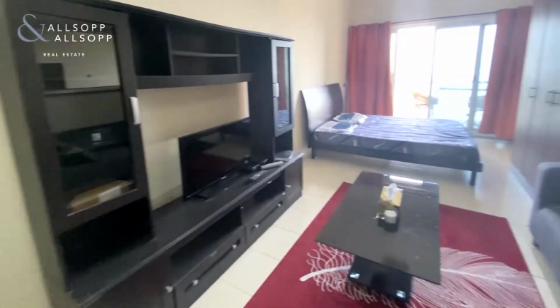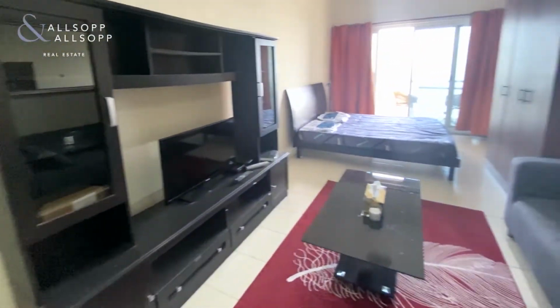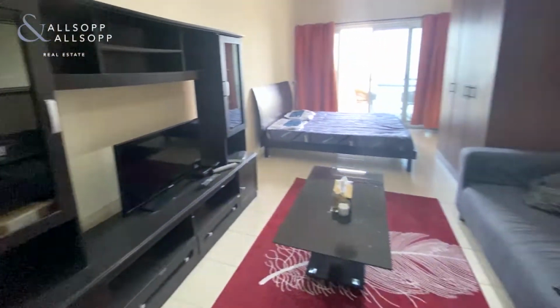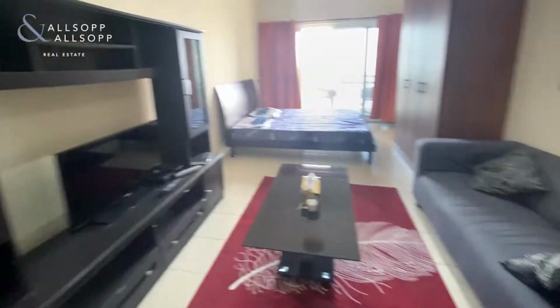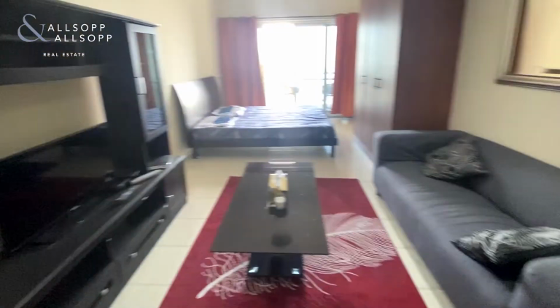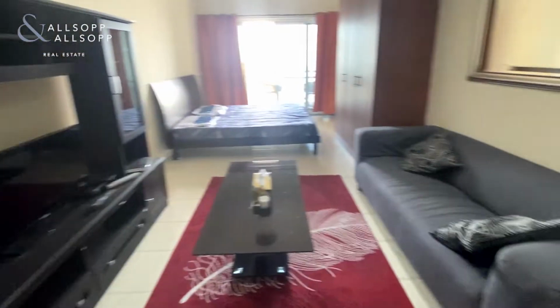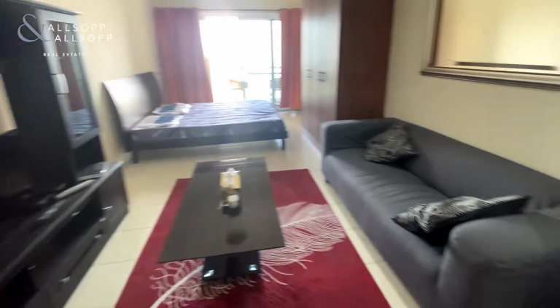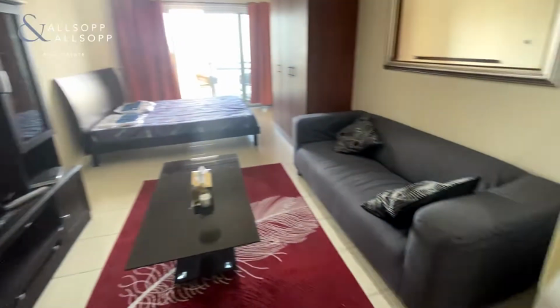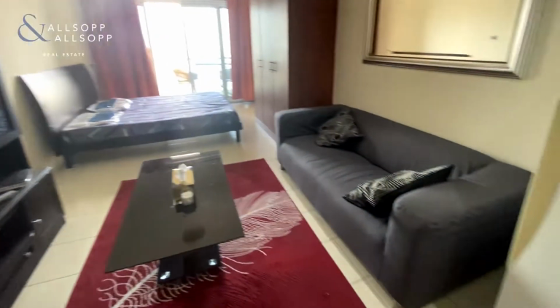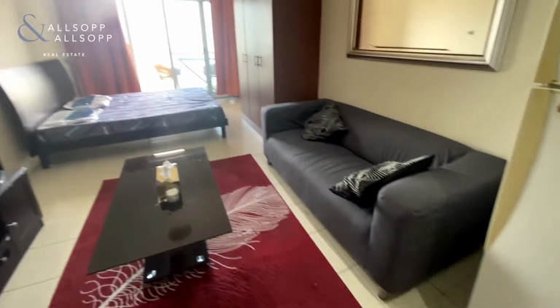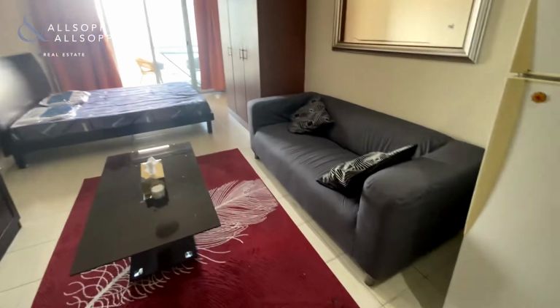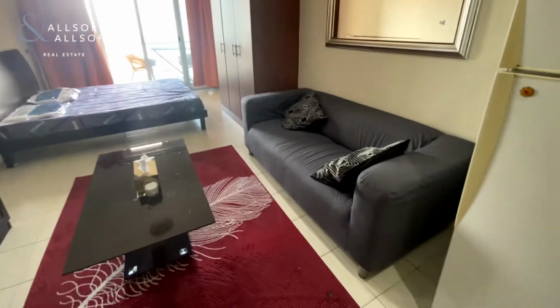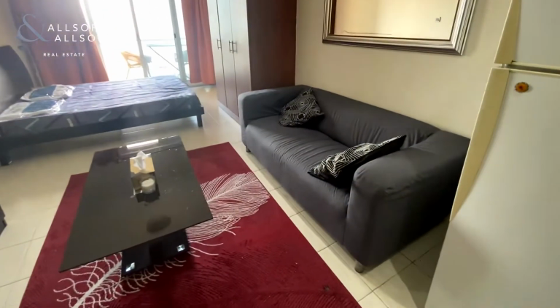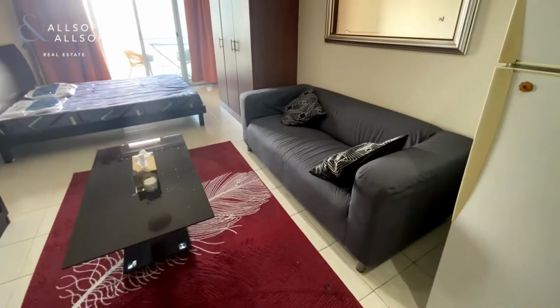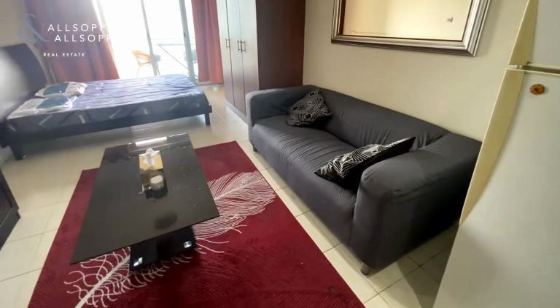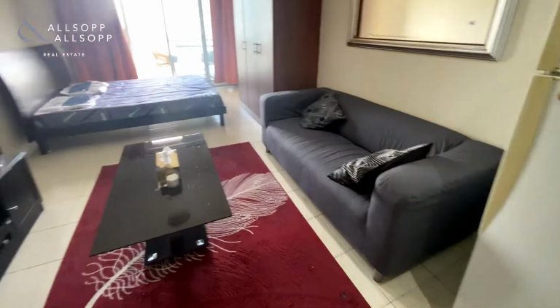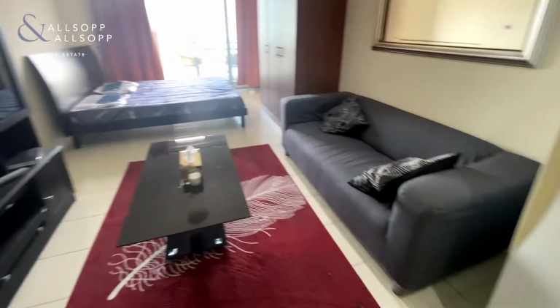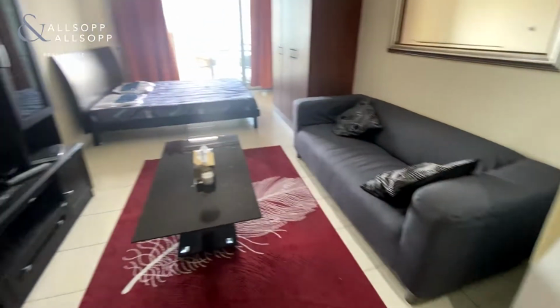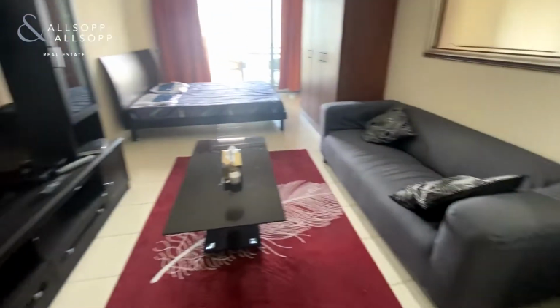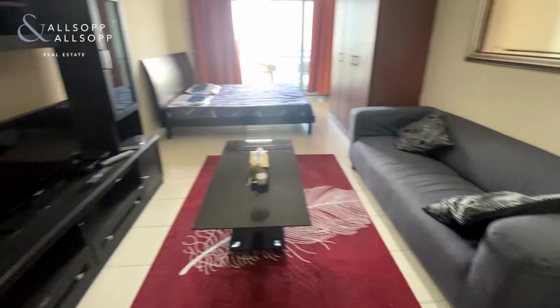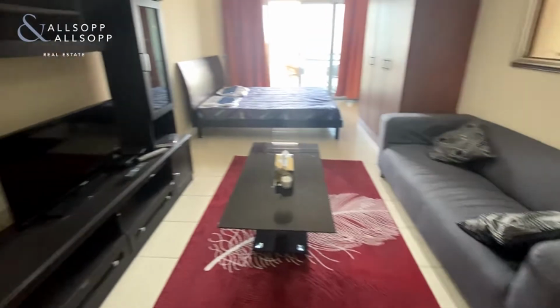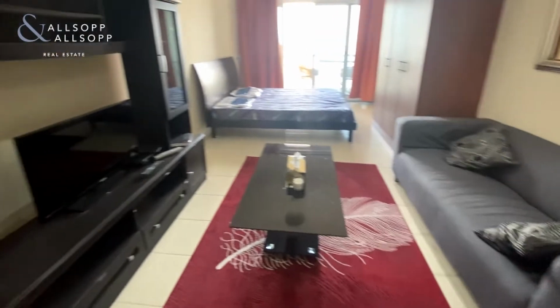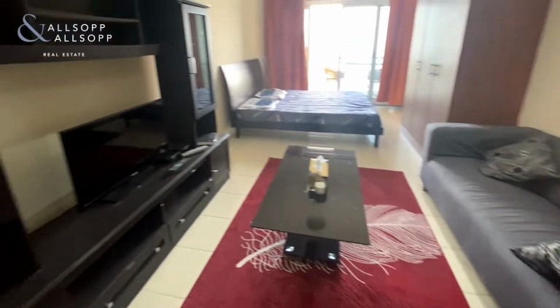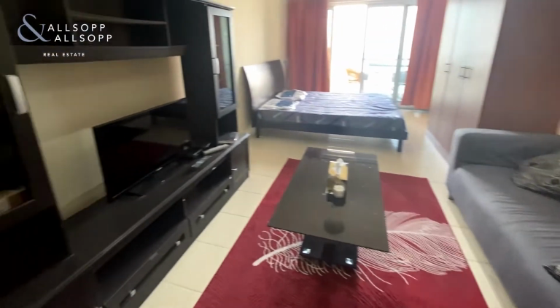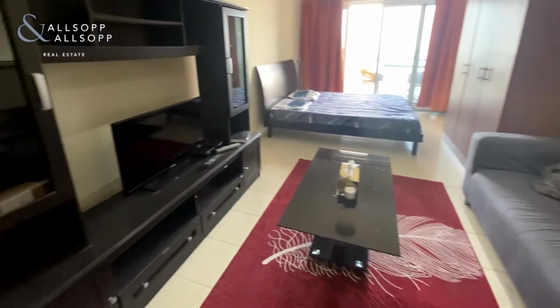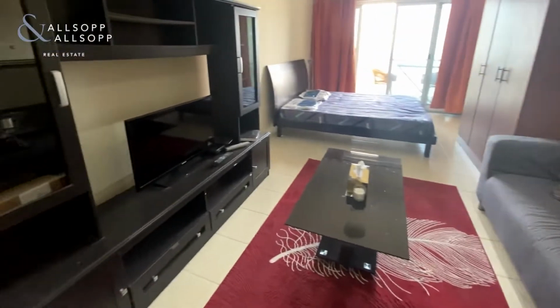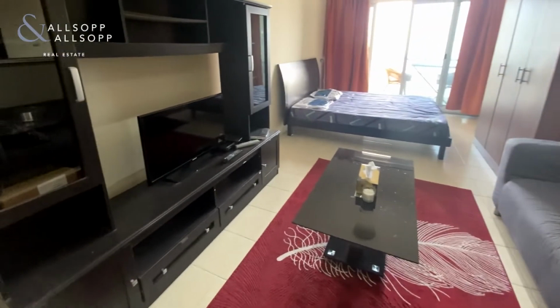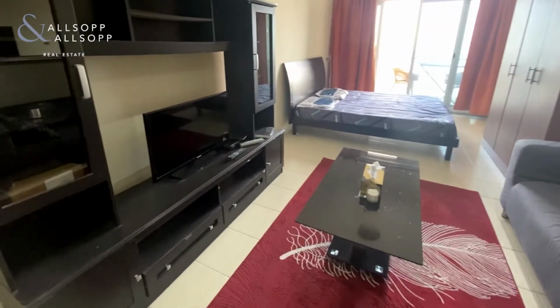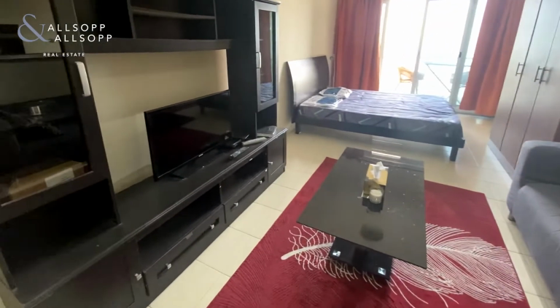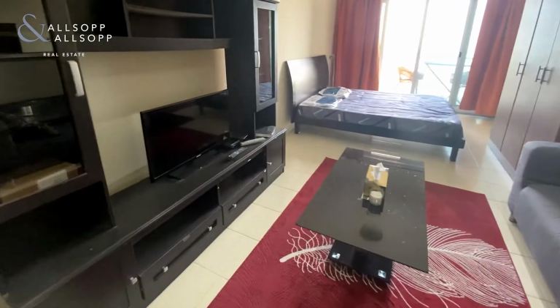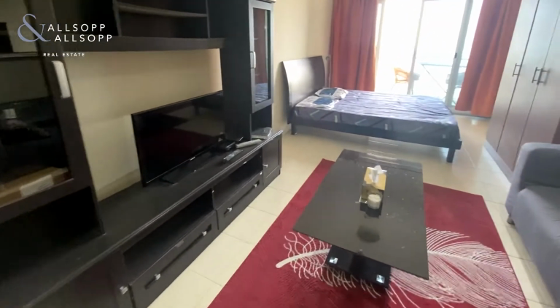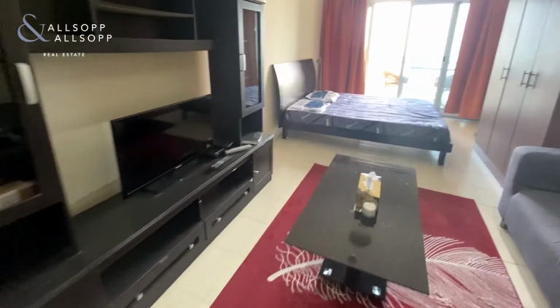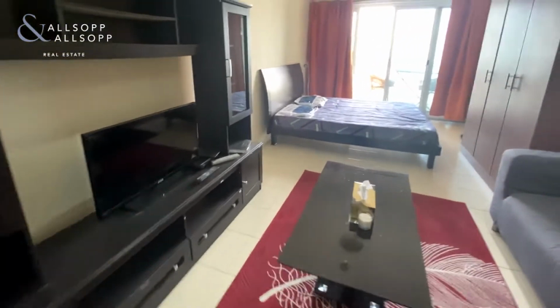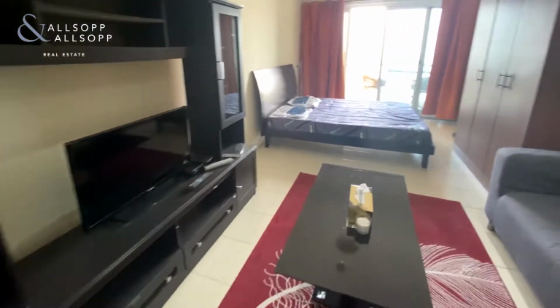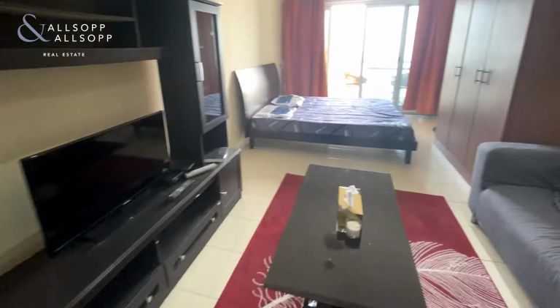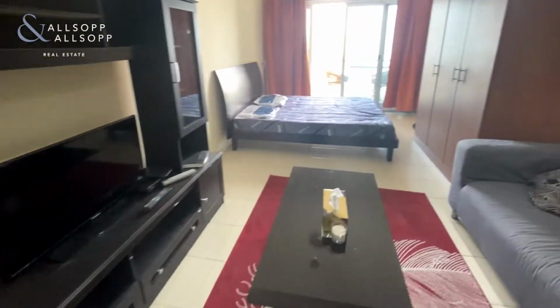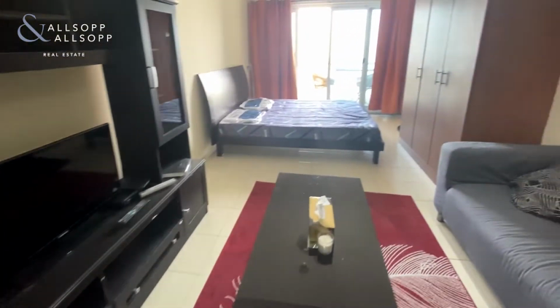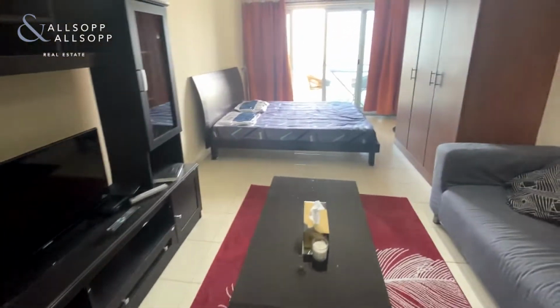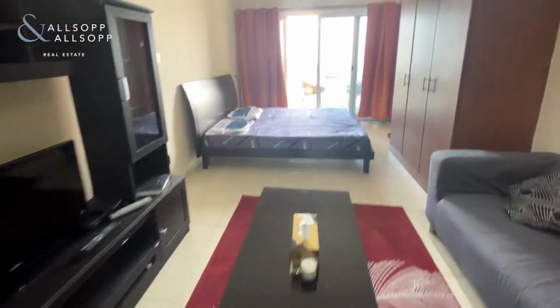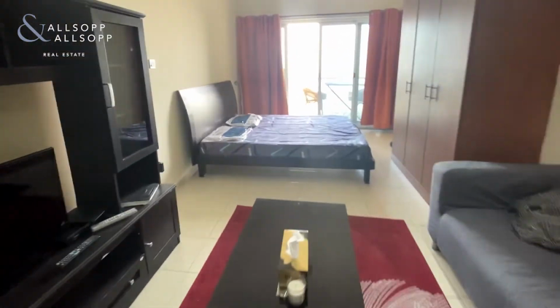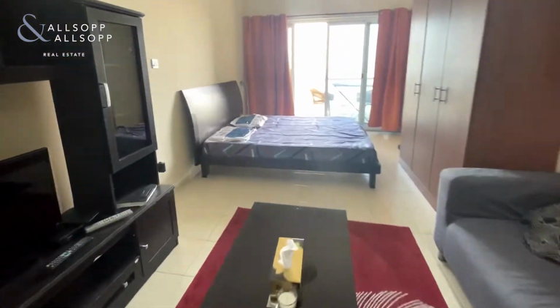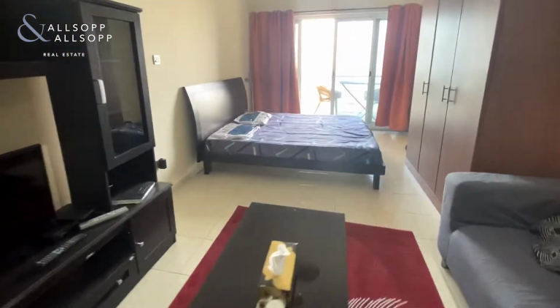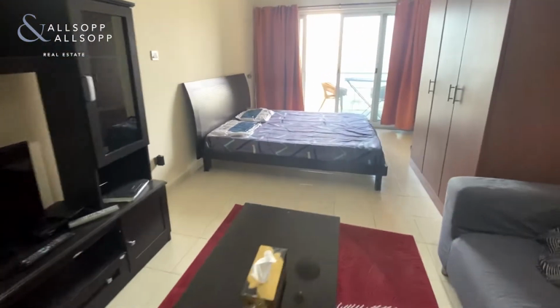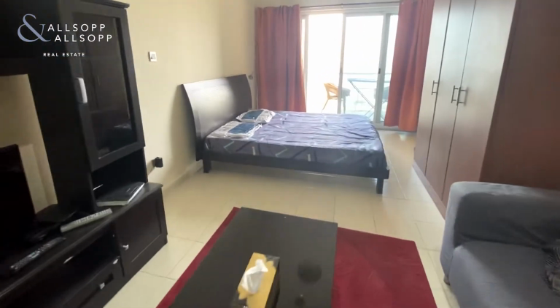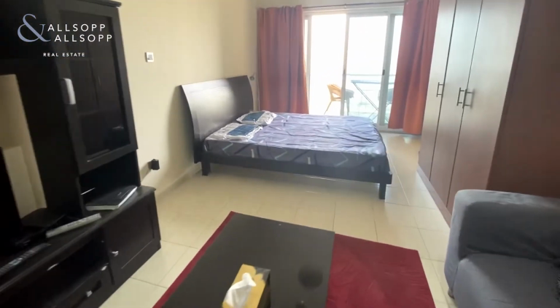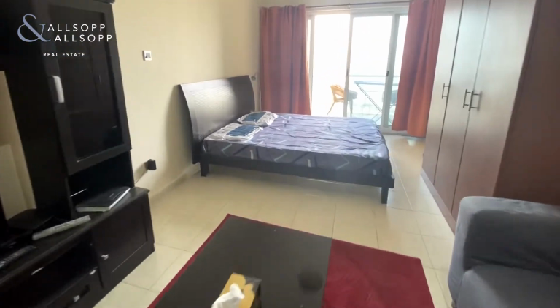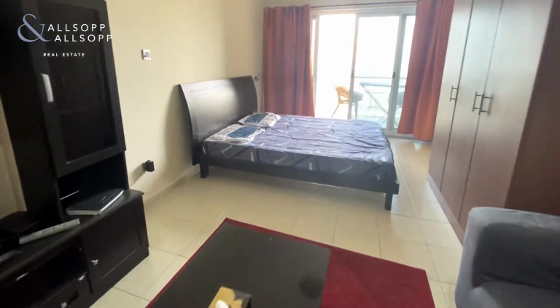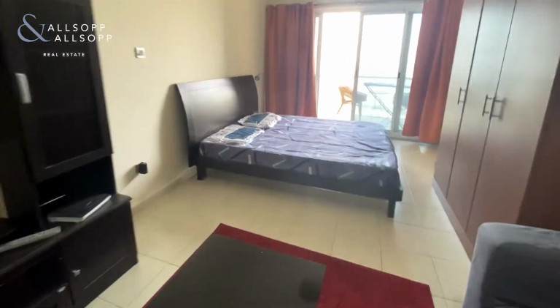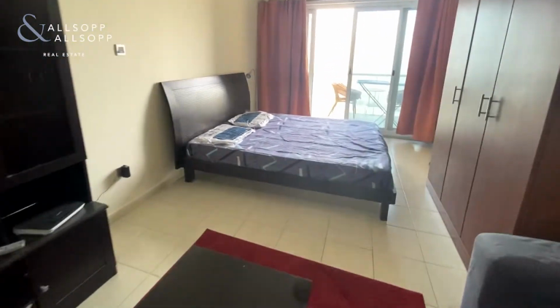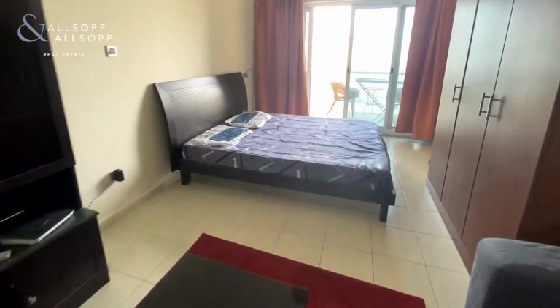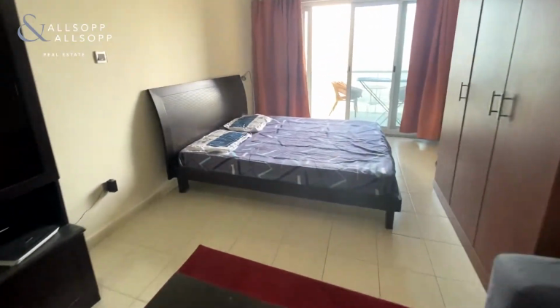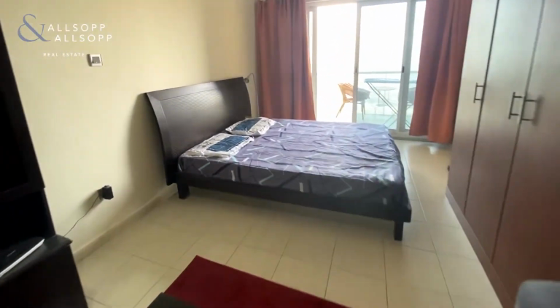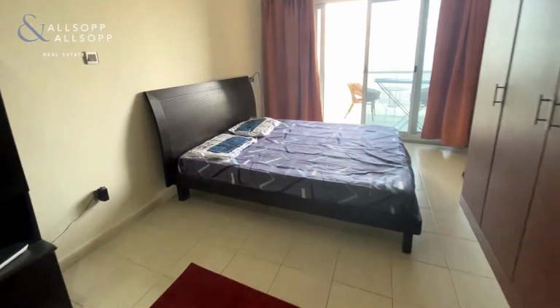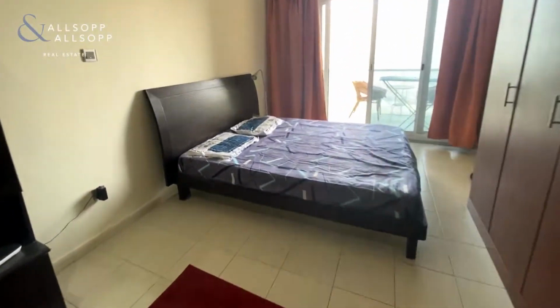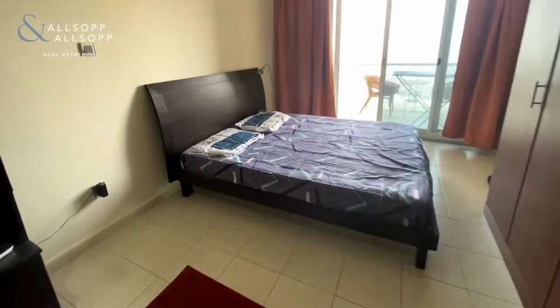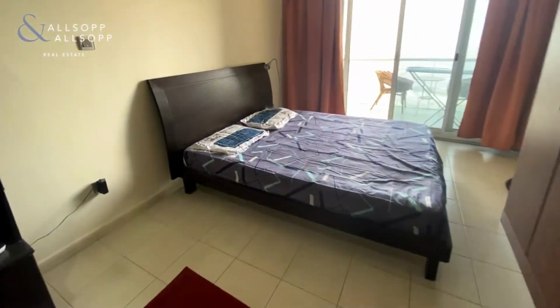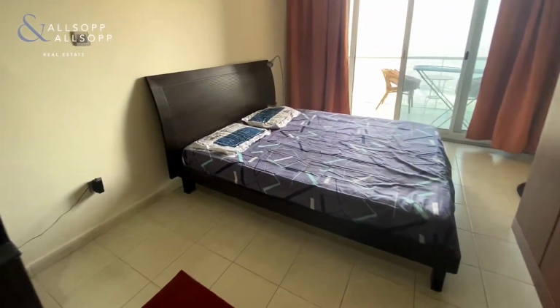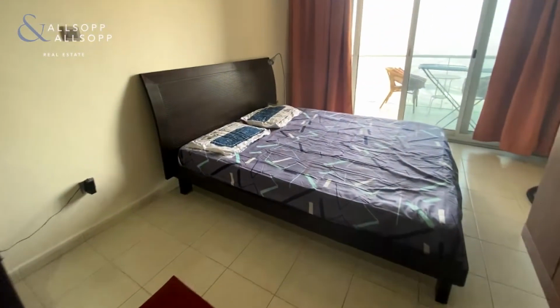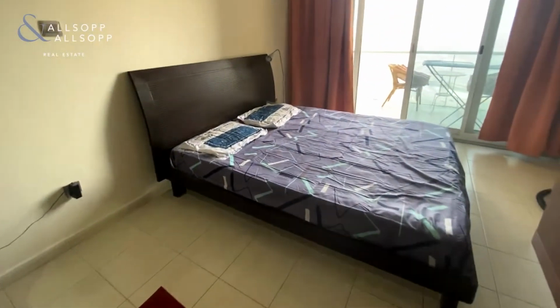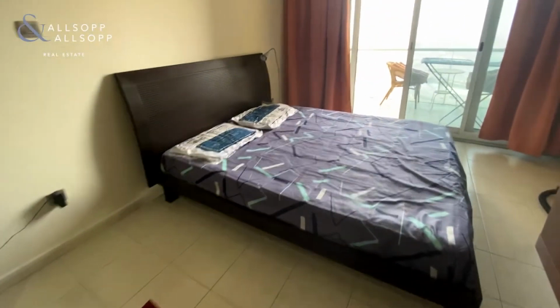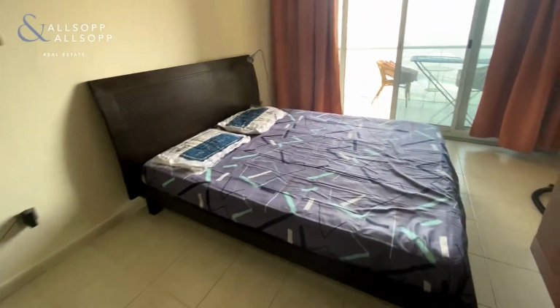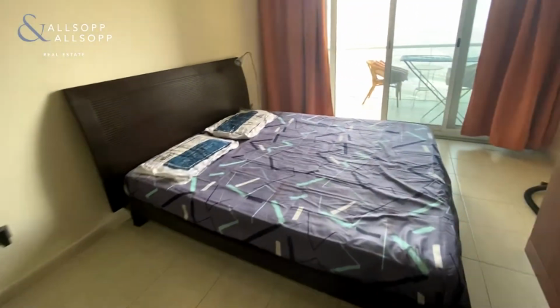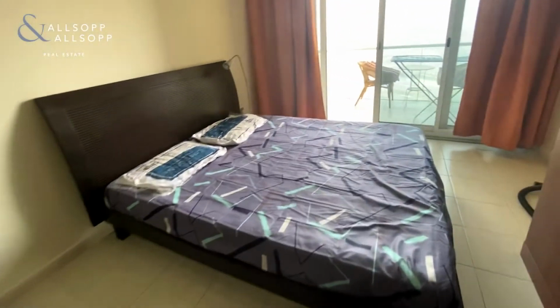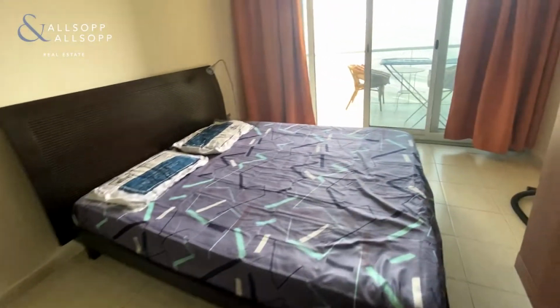Spacious living area and bedroom at the back.